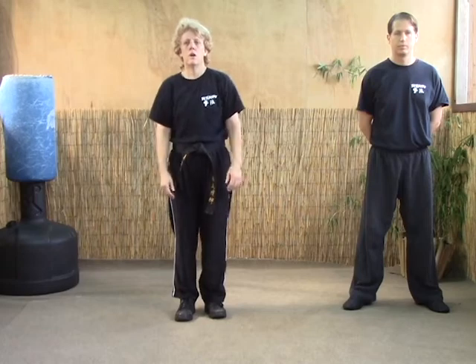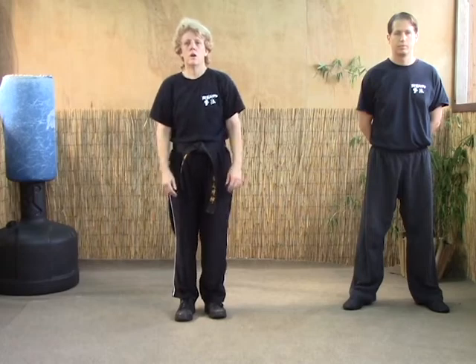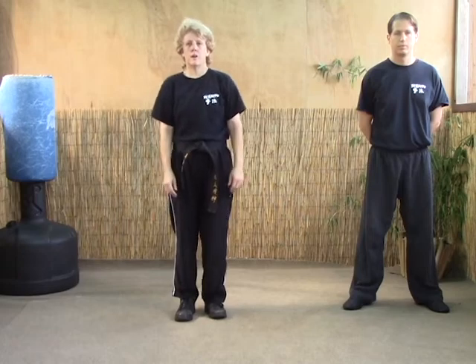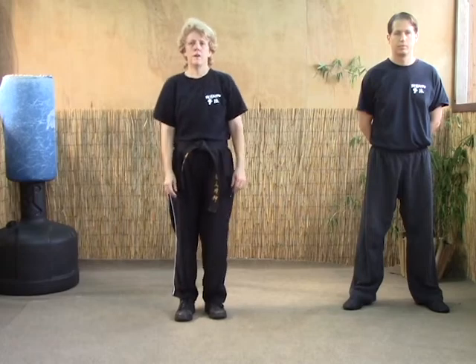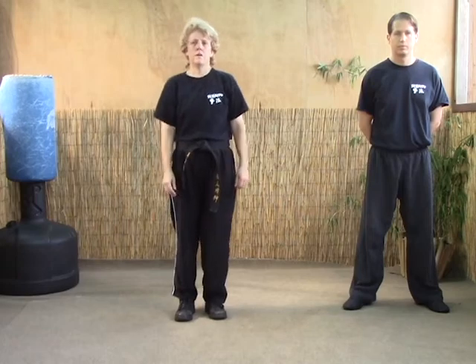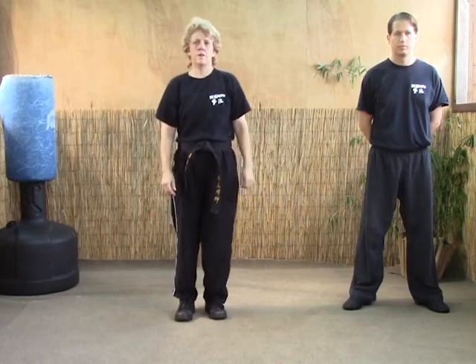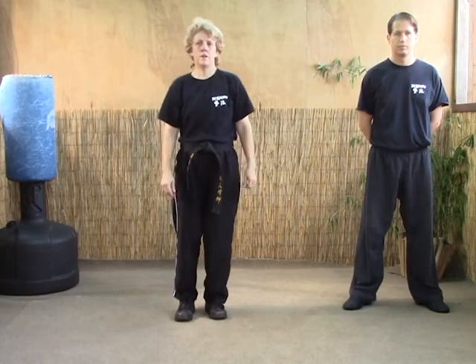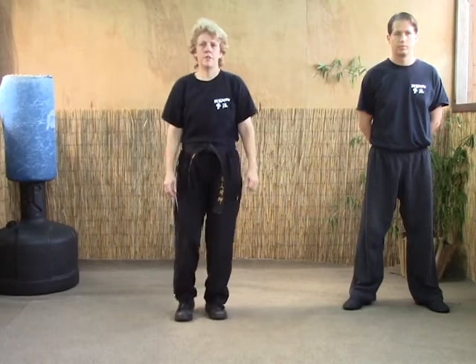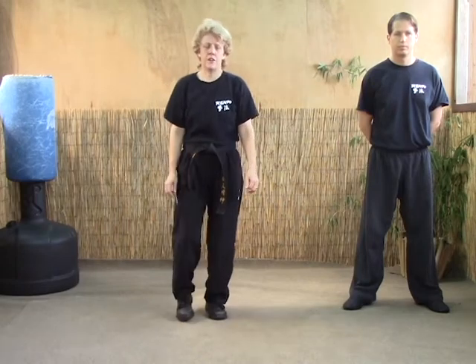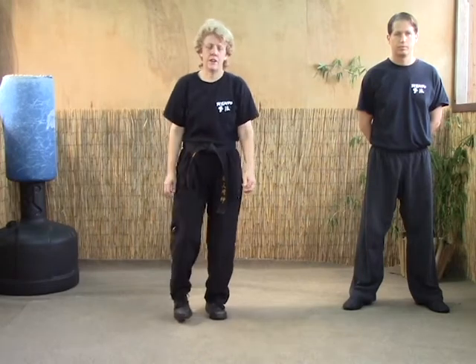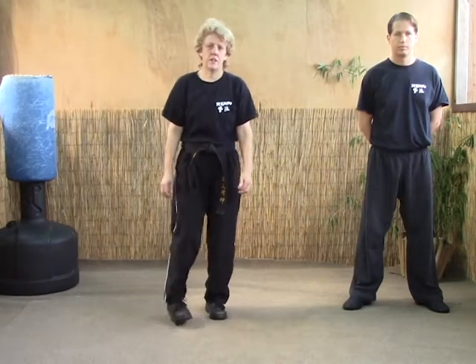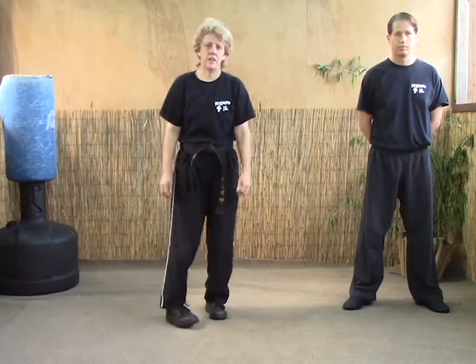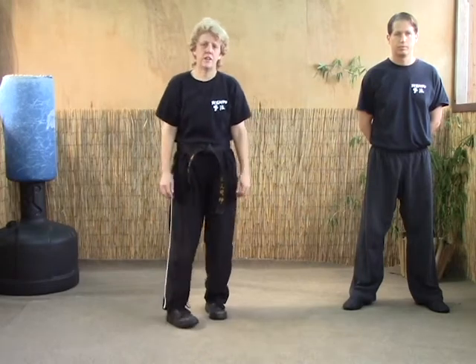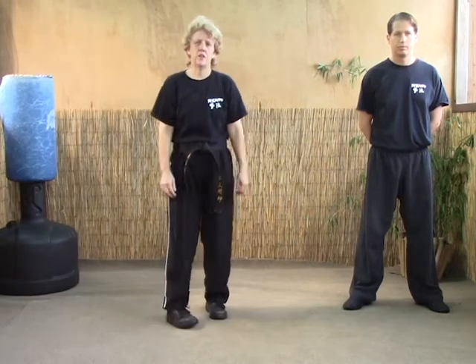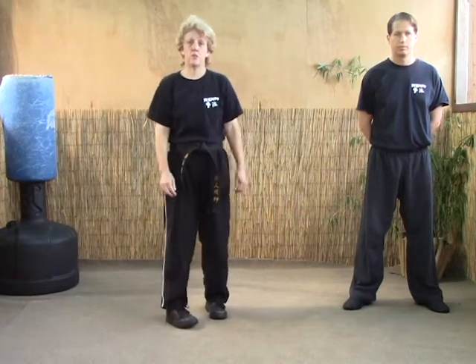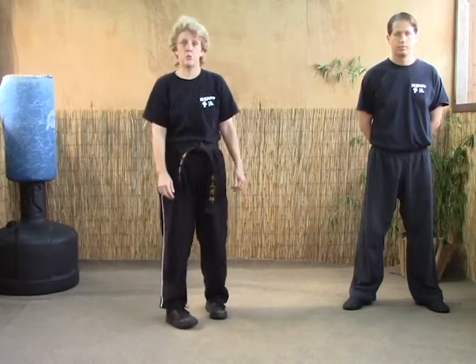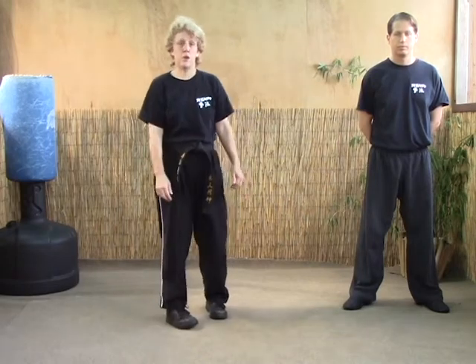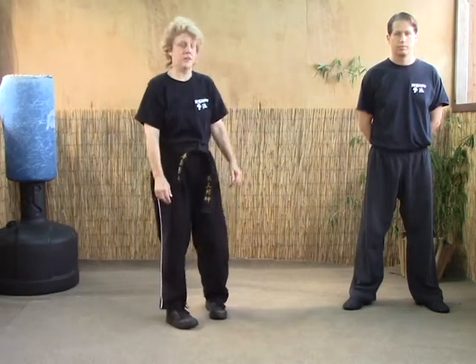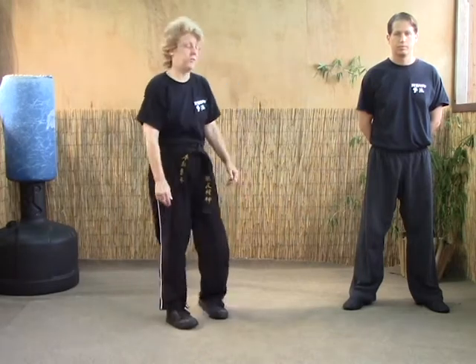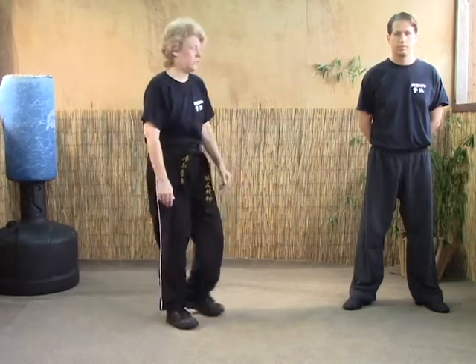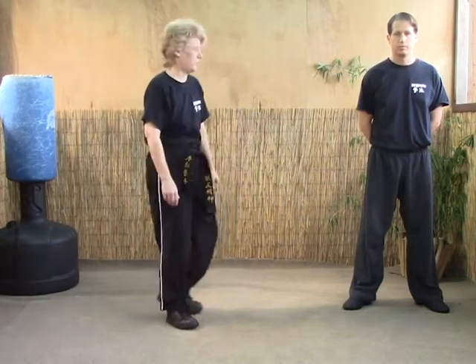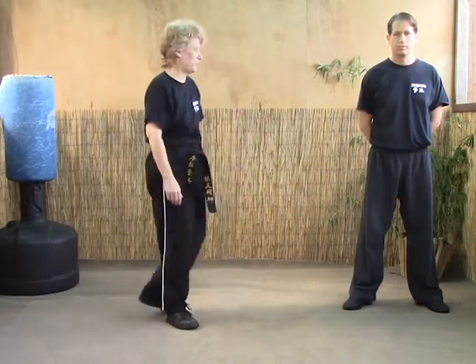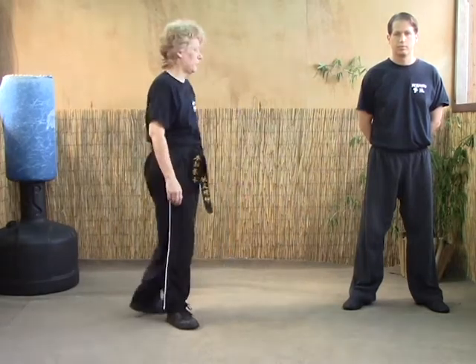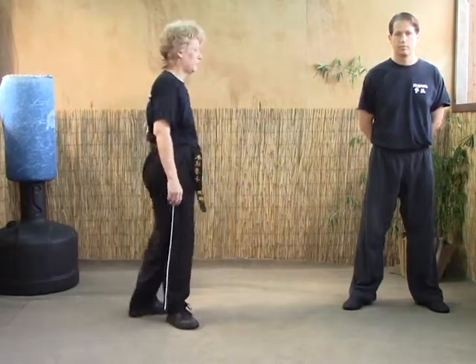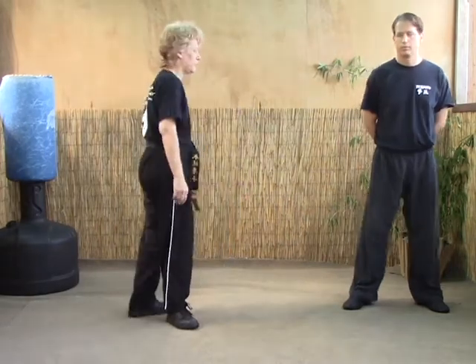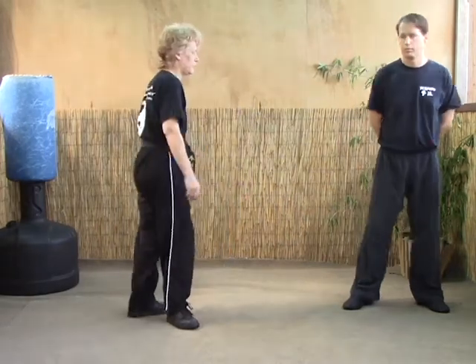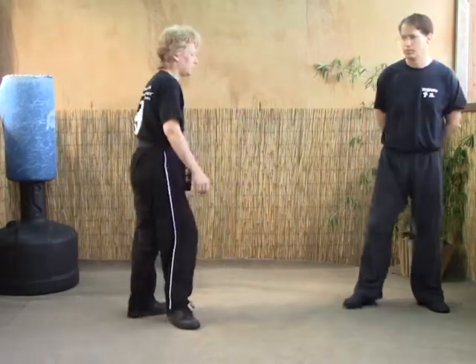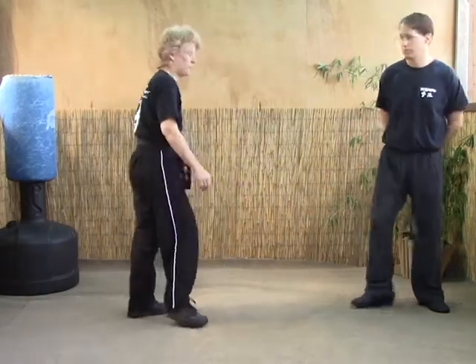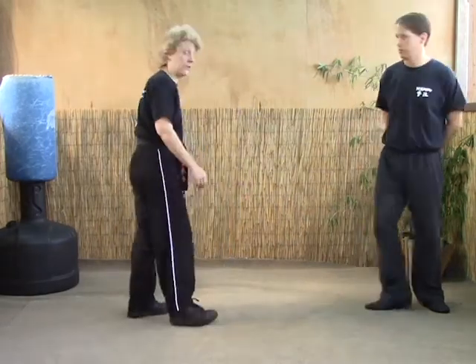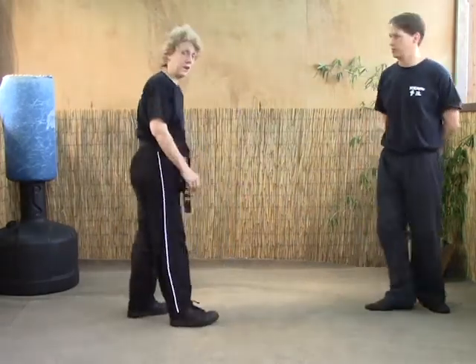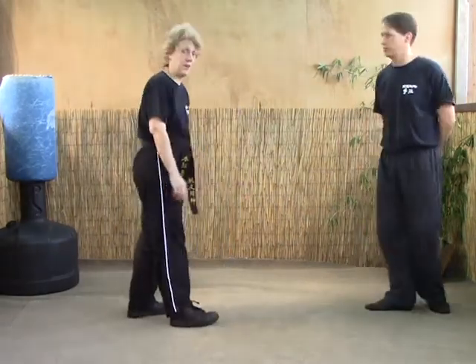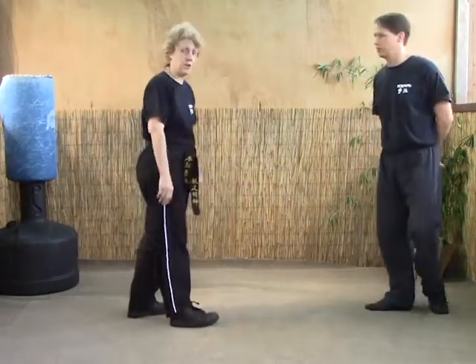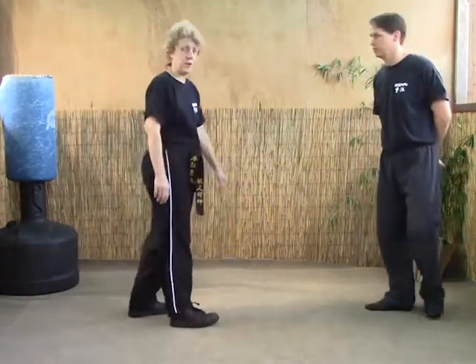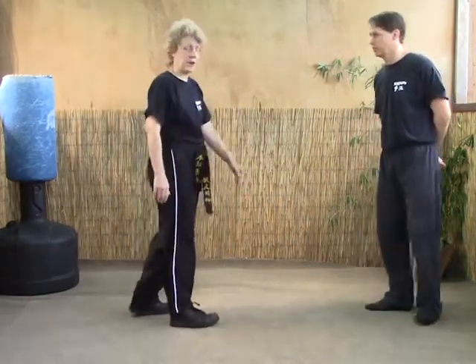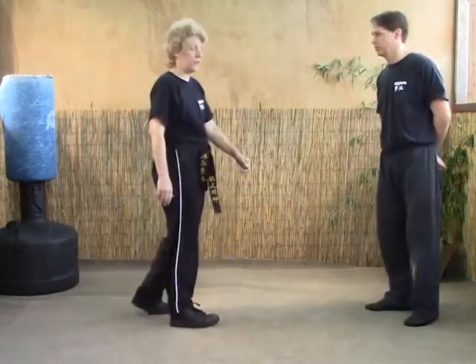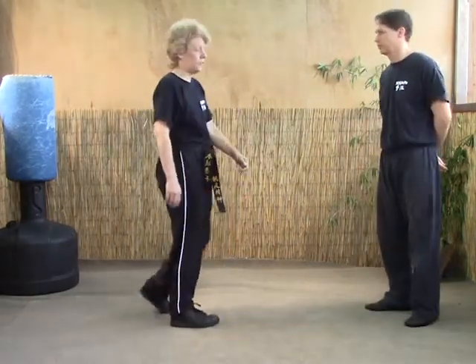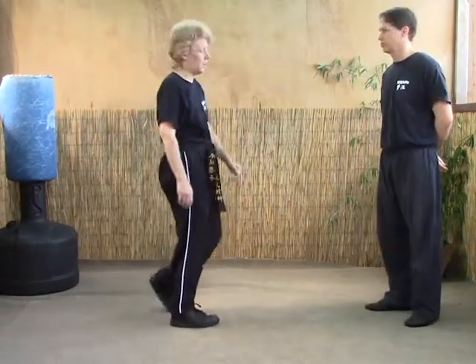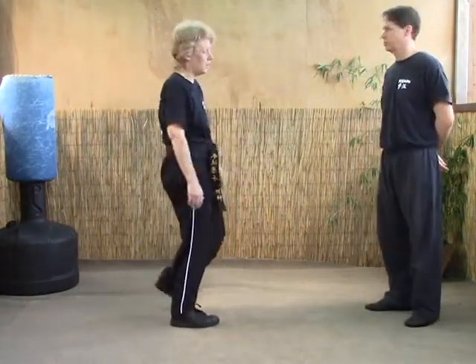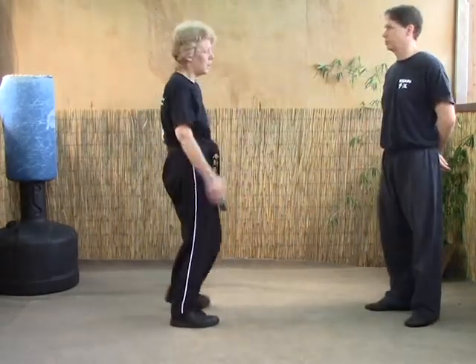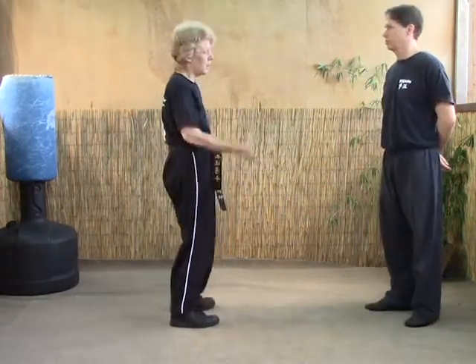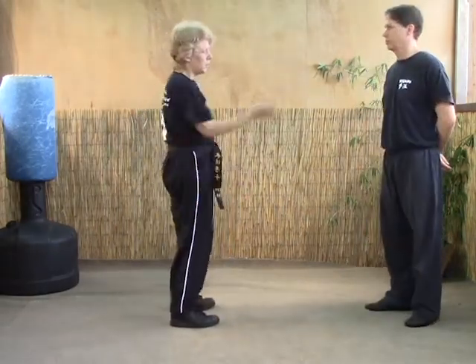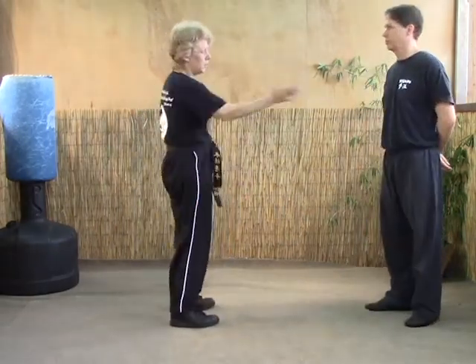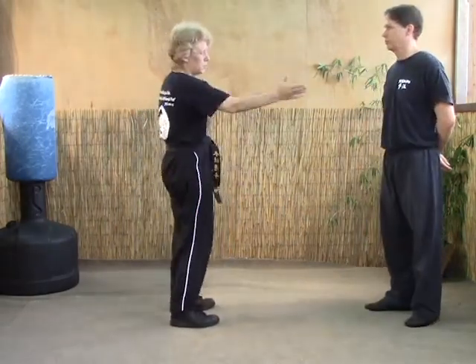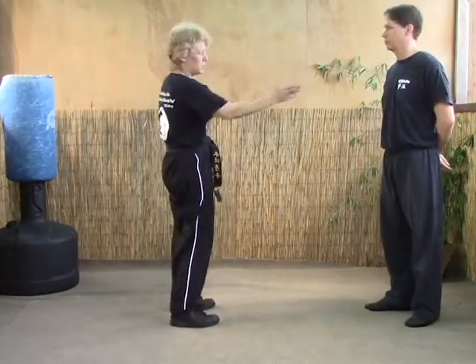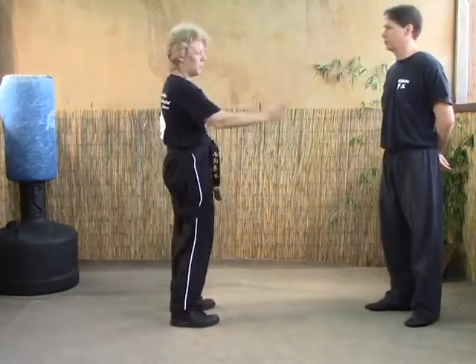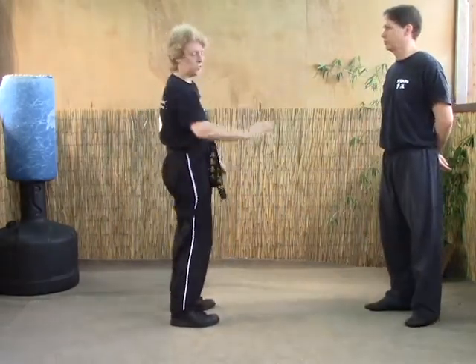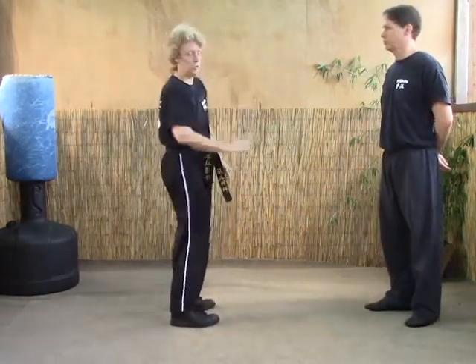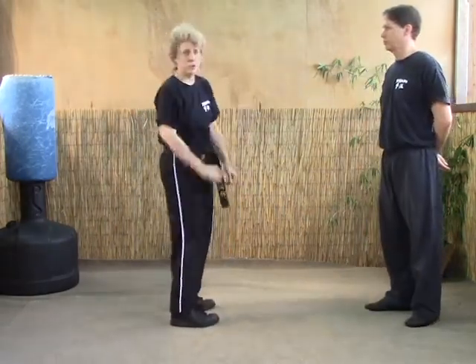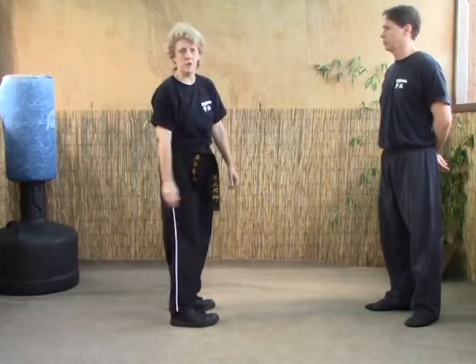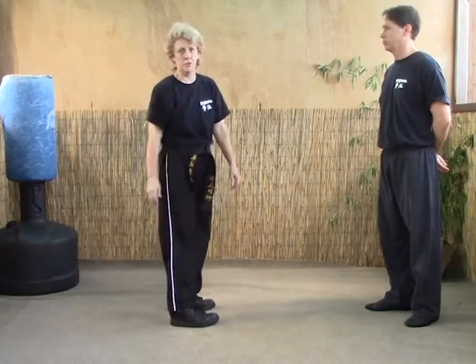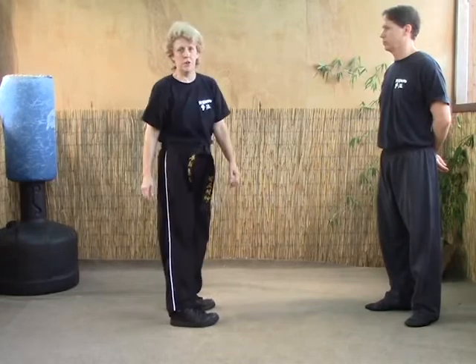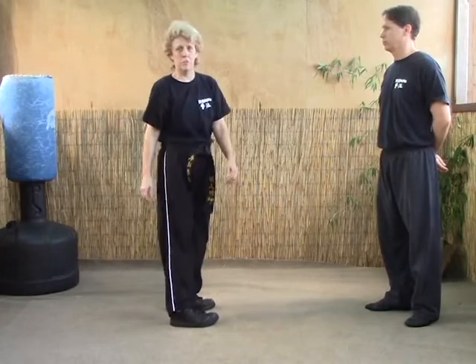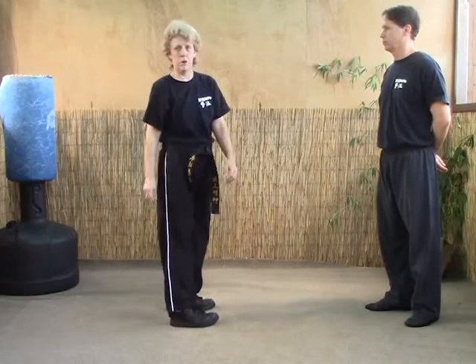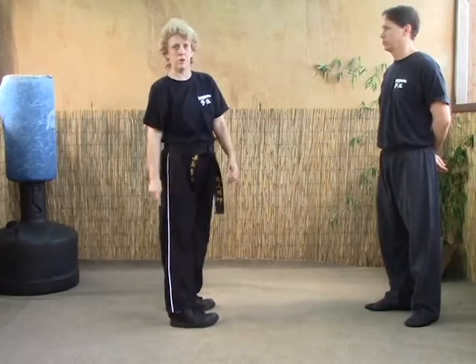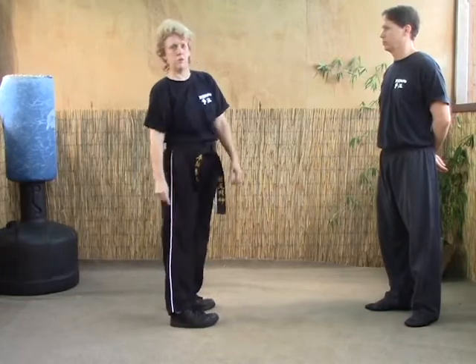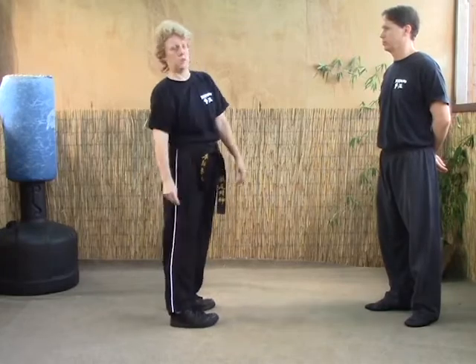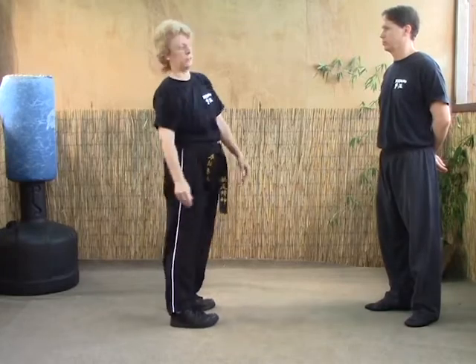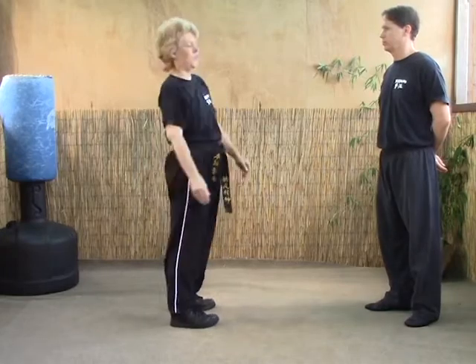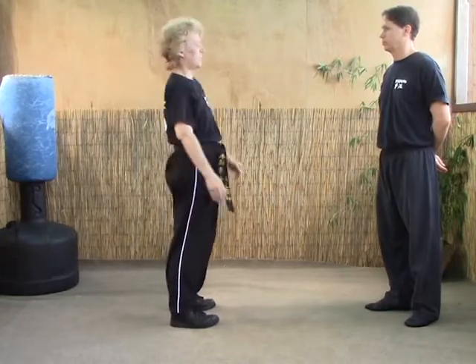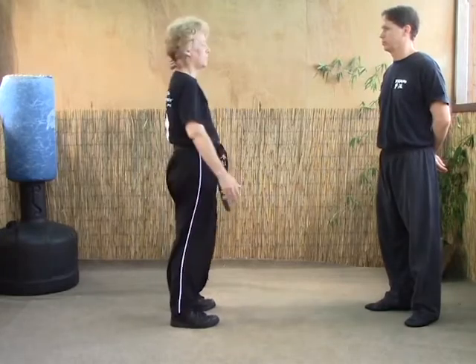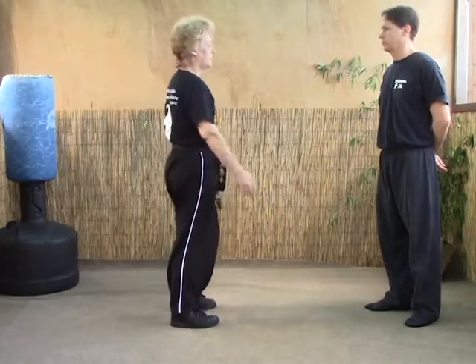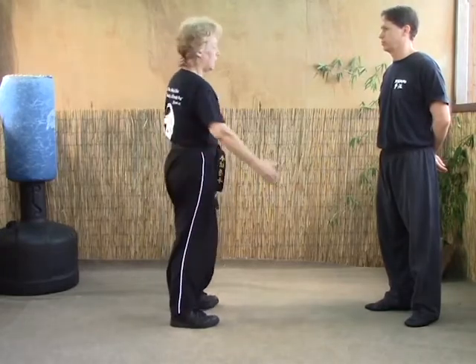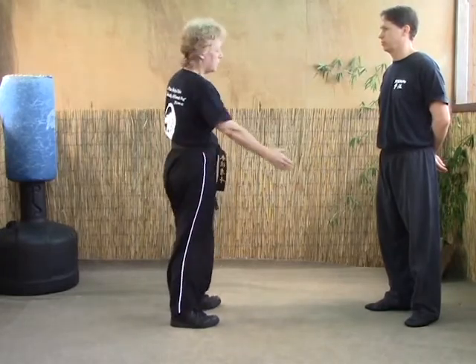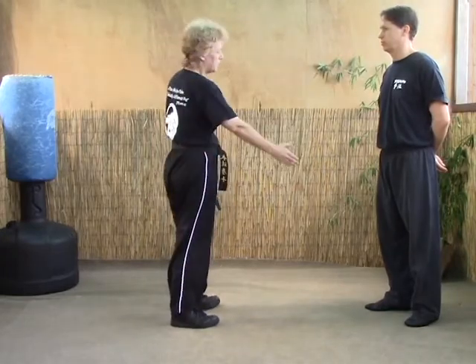The next technique is raising the sword. This is for another handshake, but remember there is a punch most likely coming.